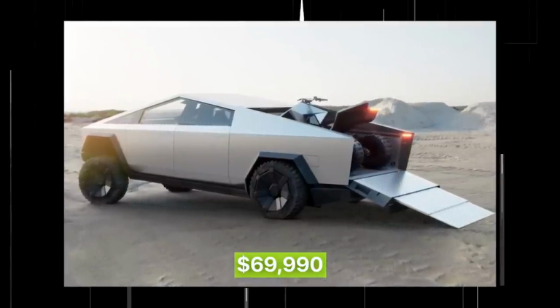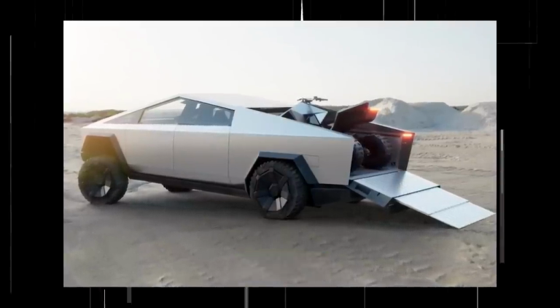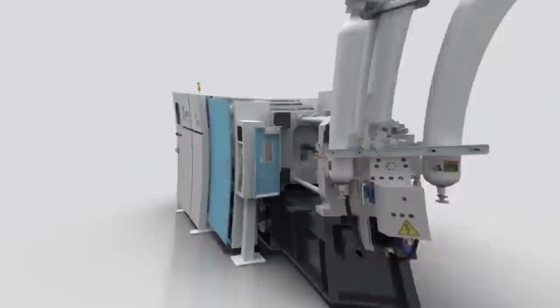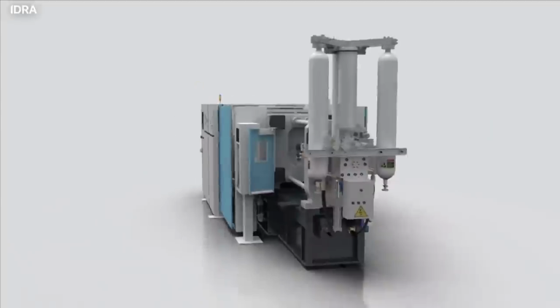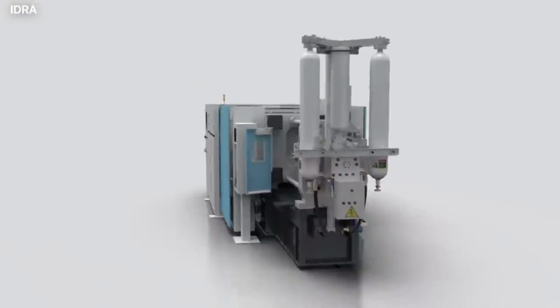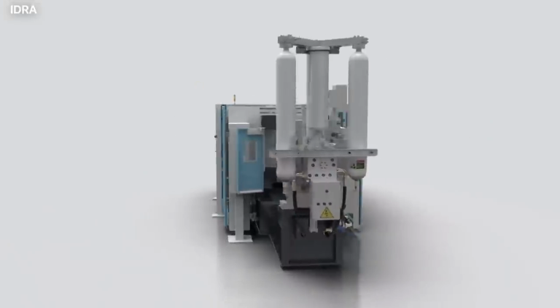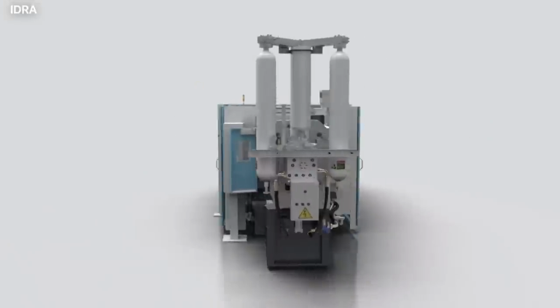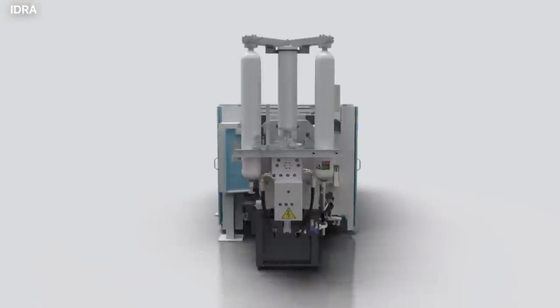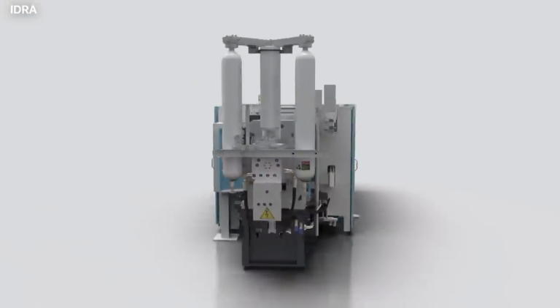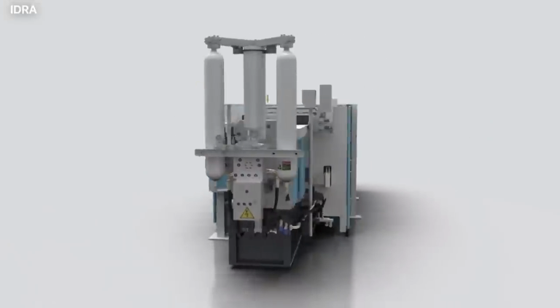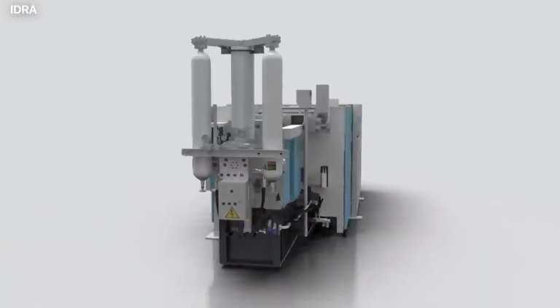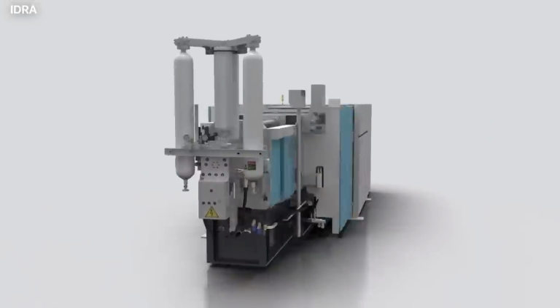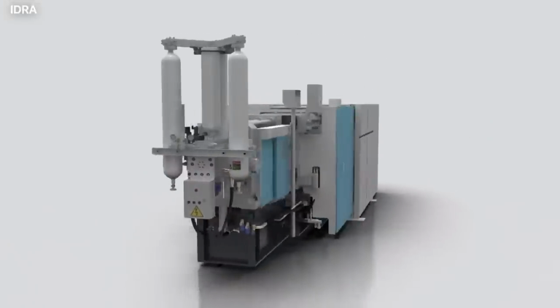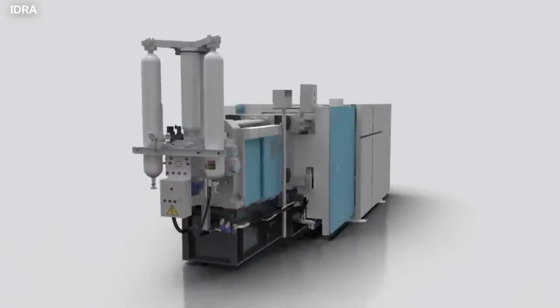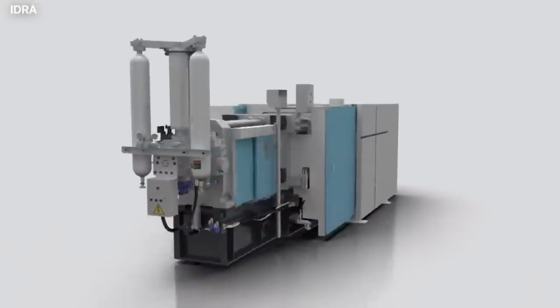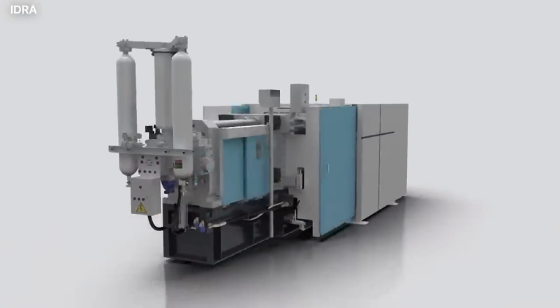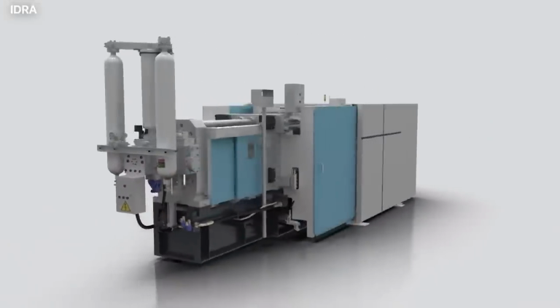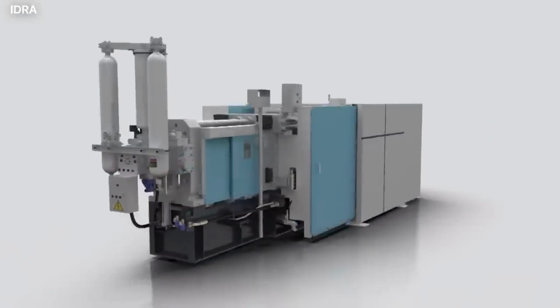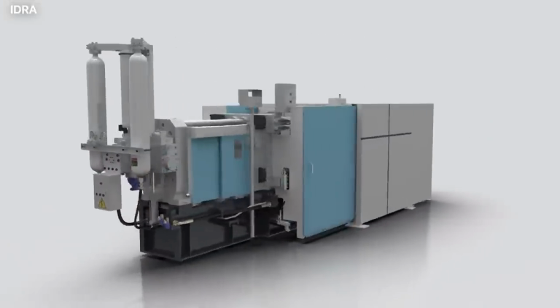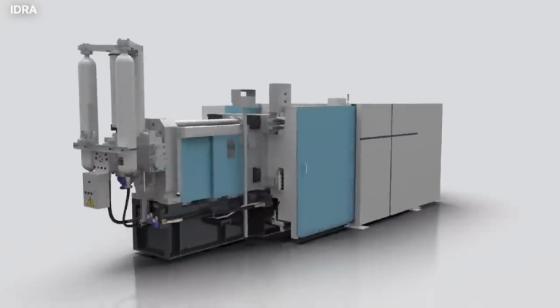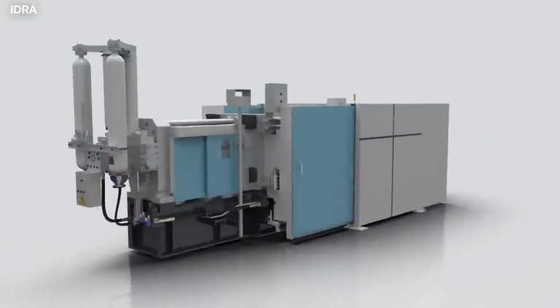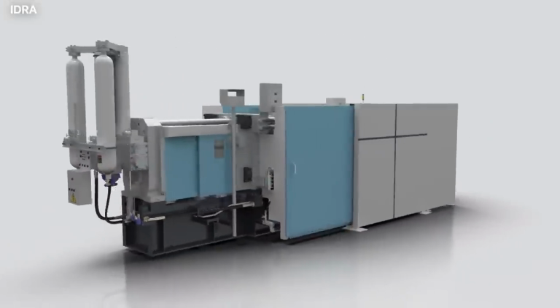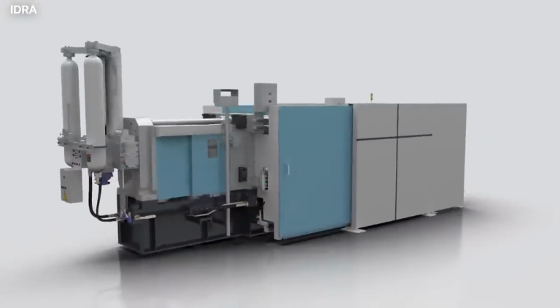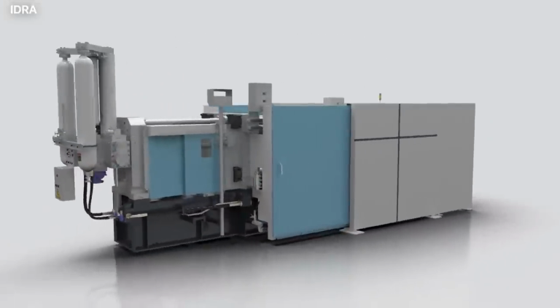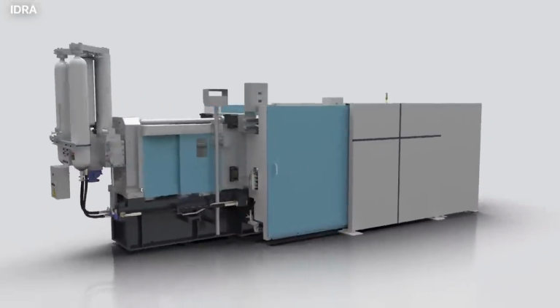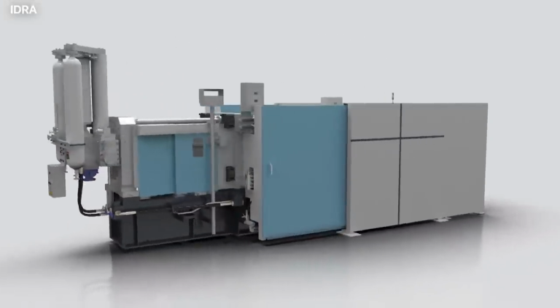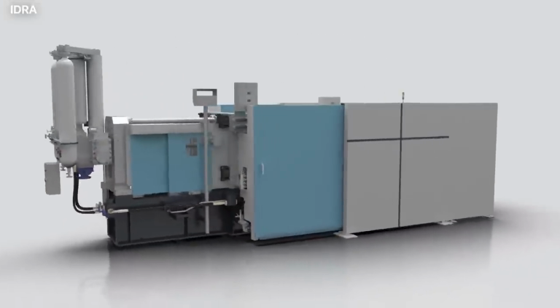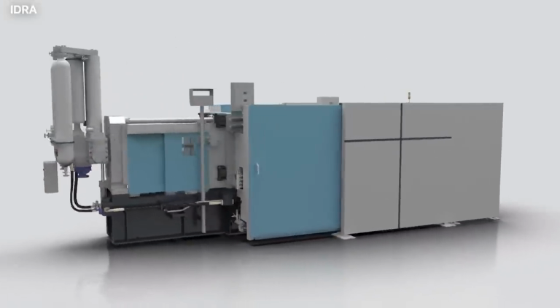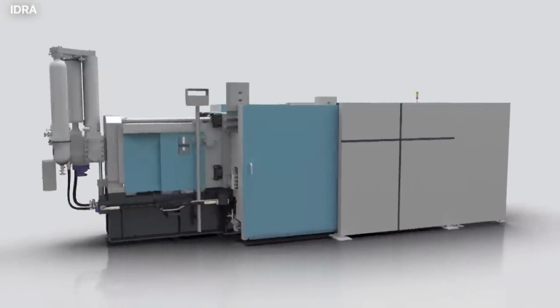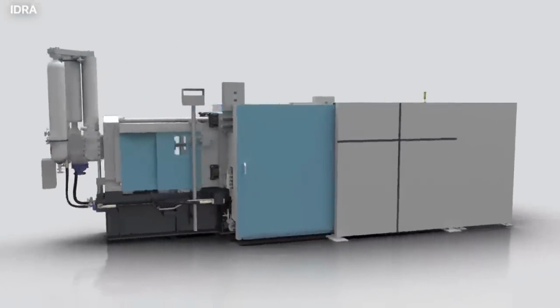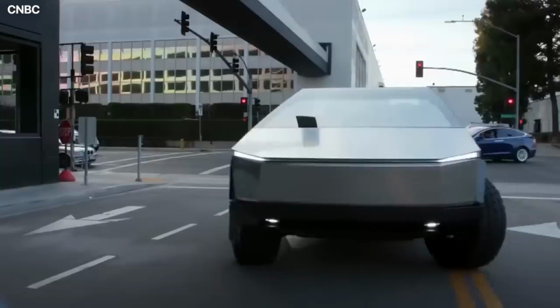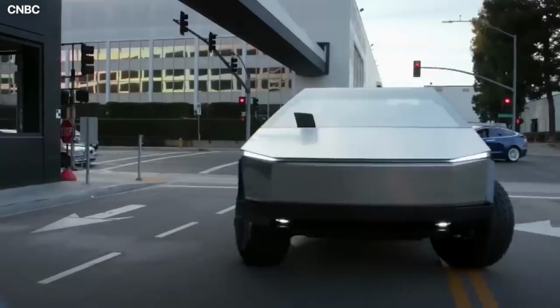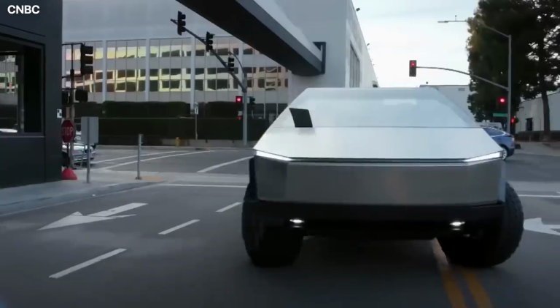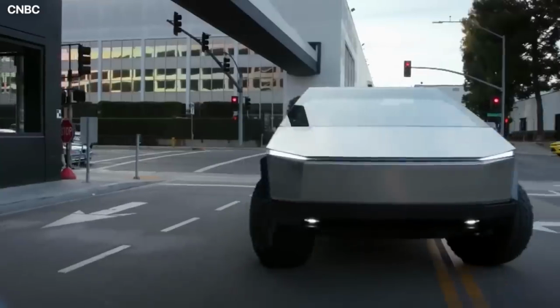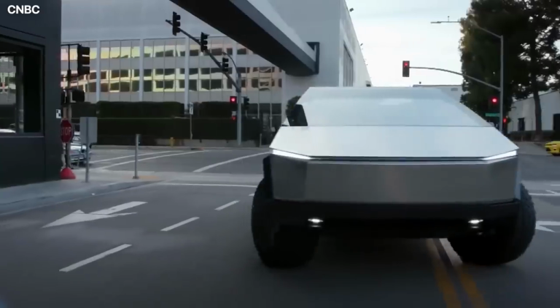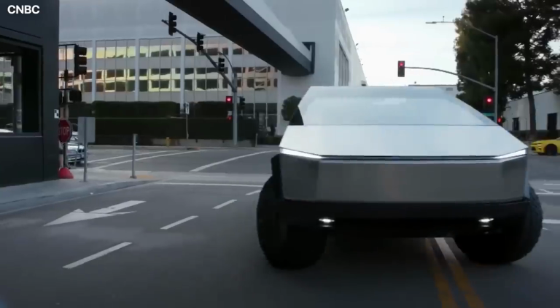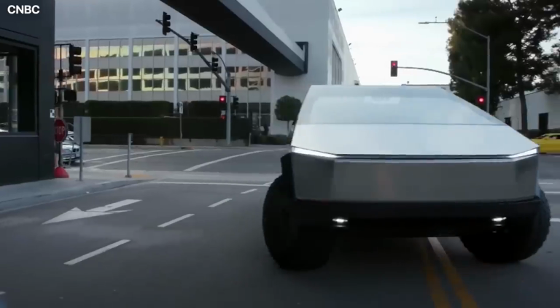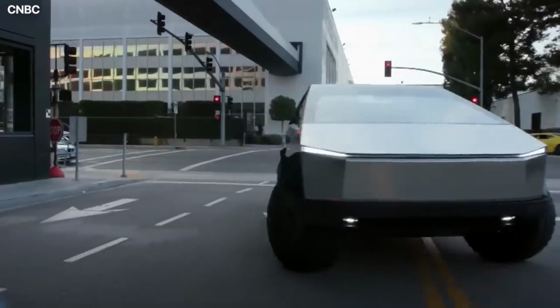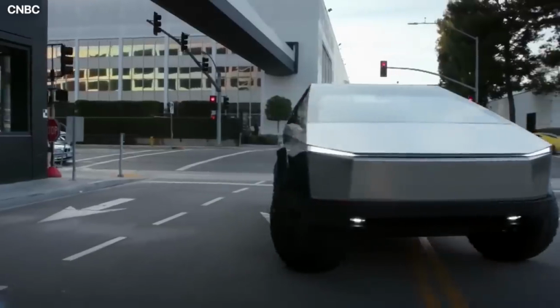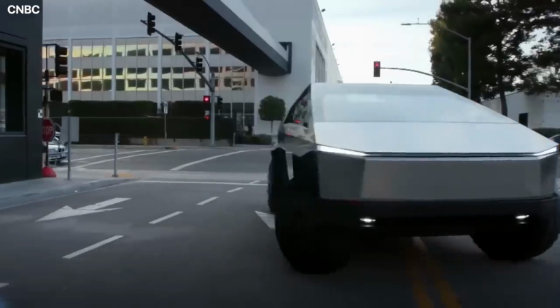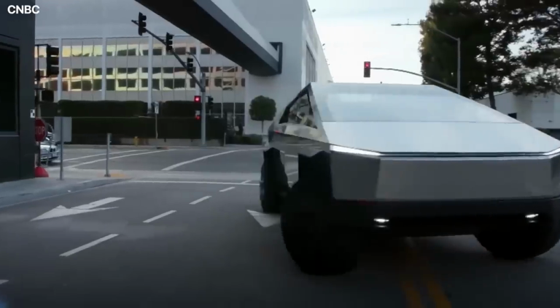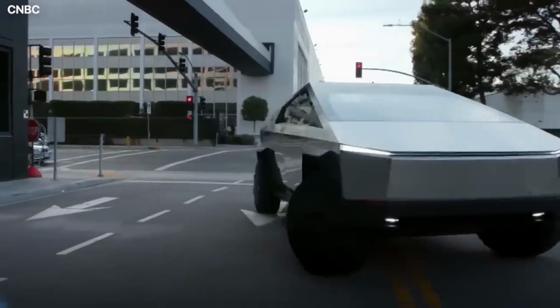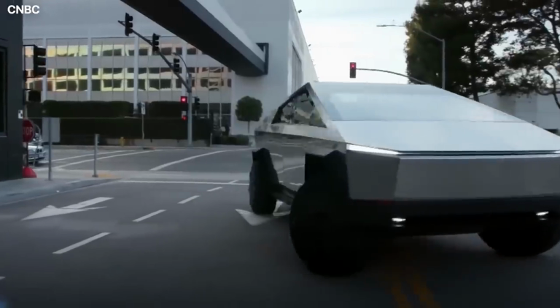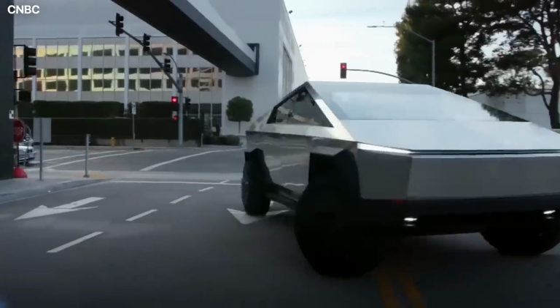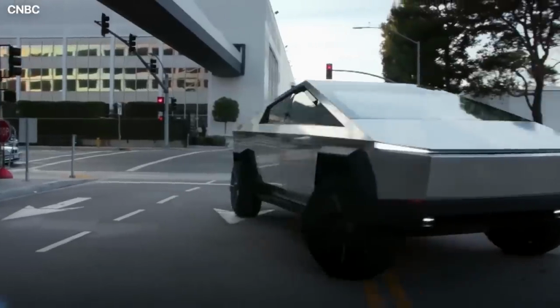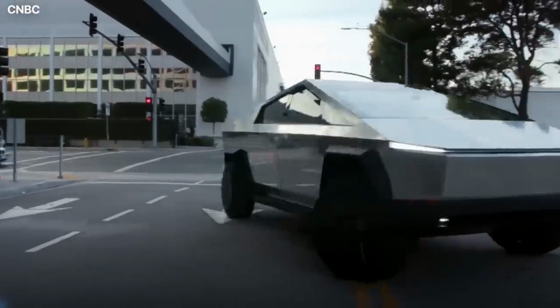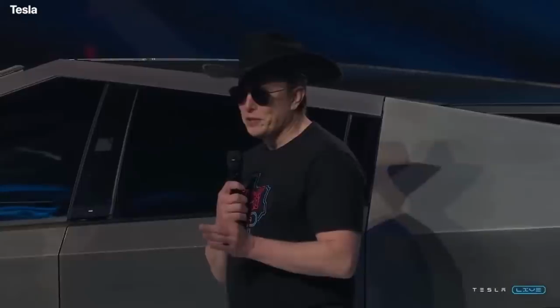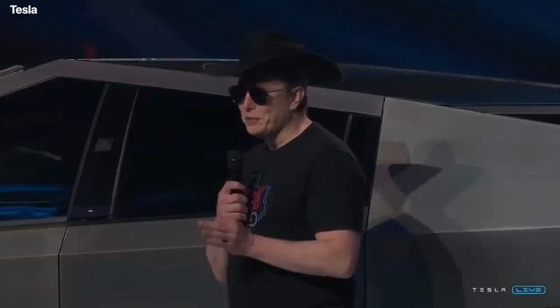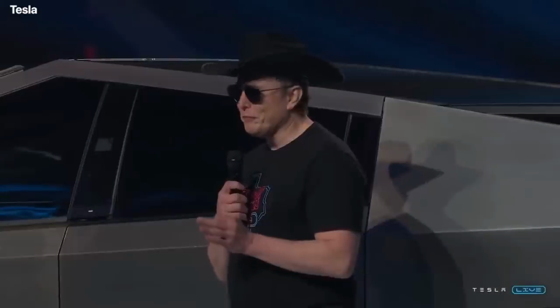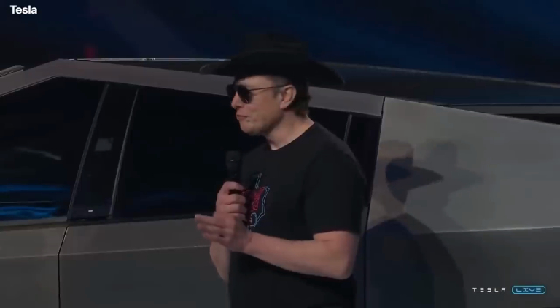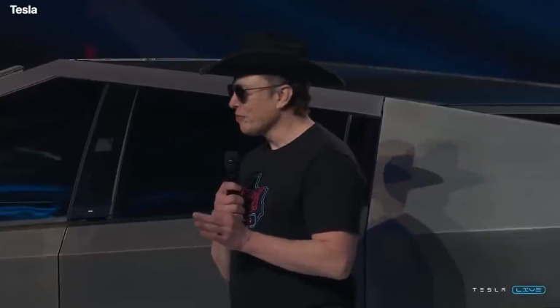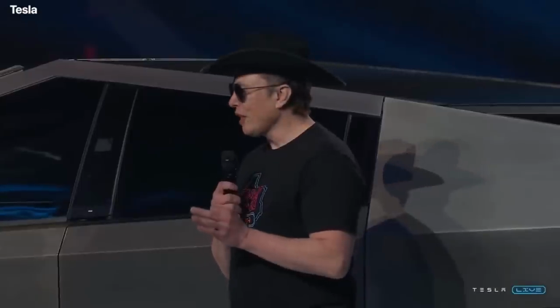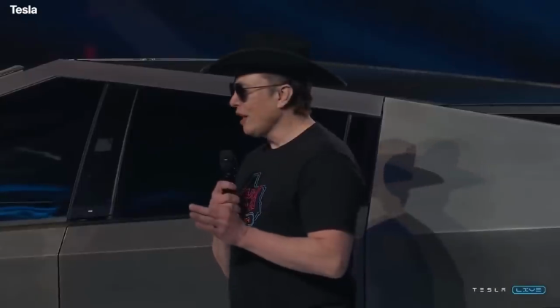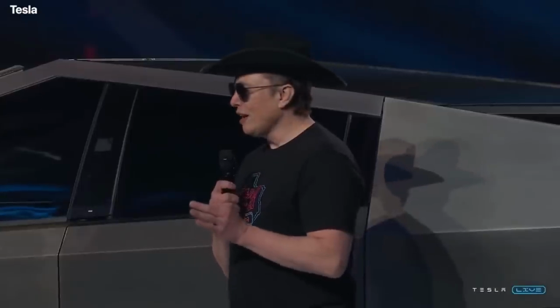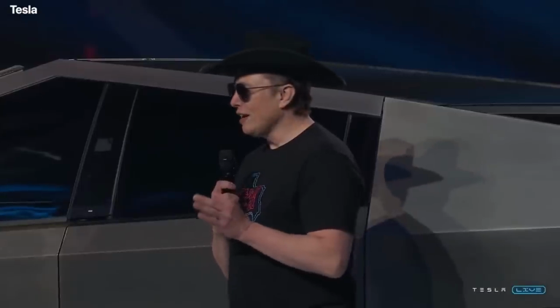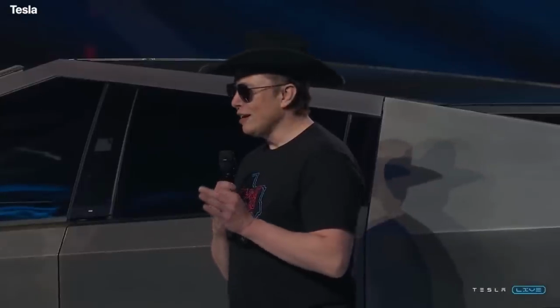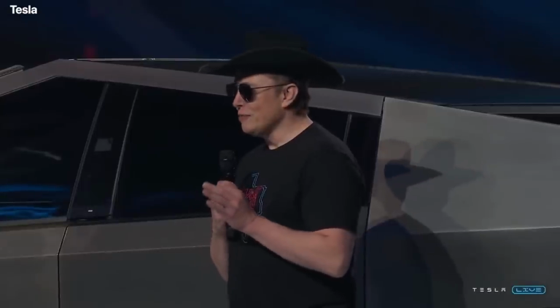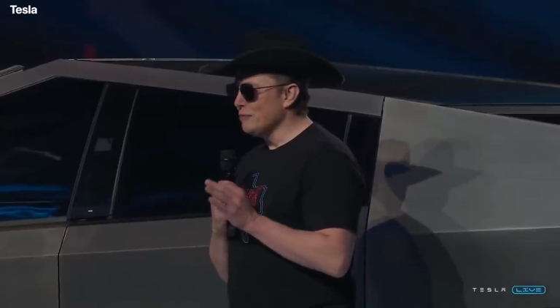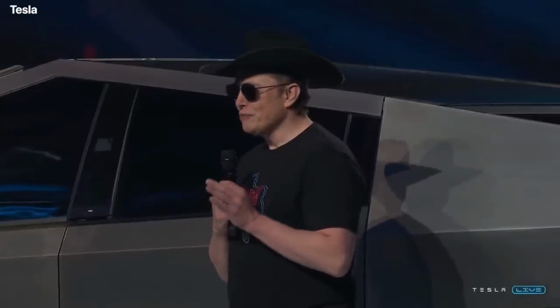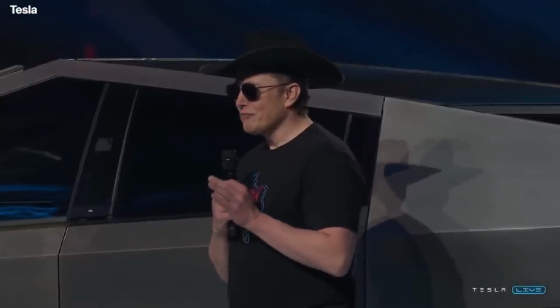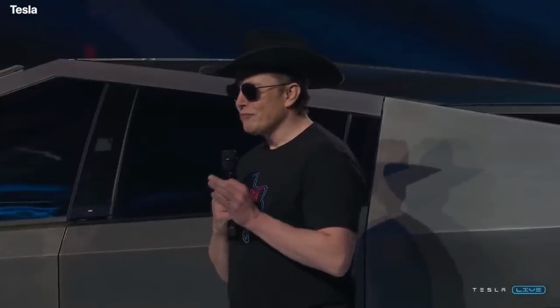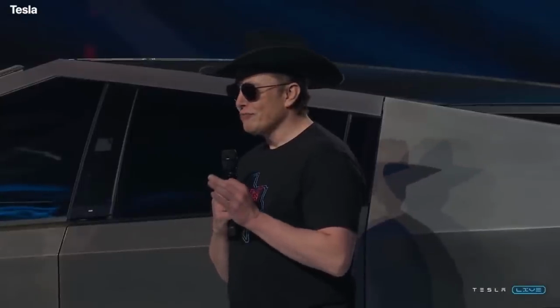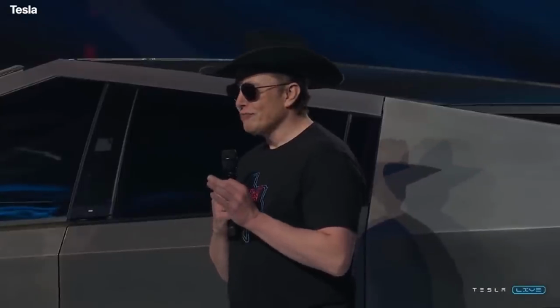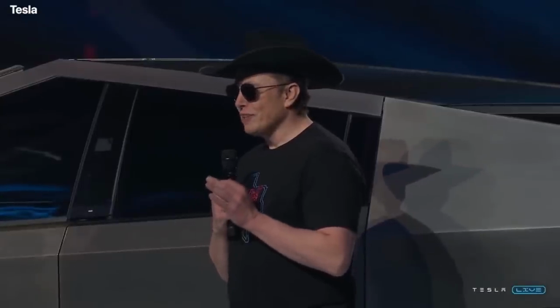What do you think of the Gigapress, and what features do you like most about the new Cybertruck updates? Let us know in the comments section below. Thanks!